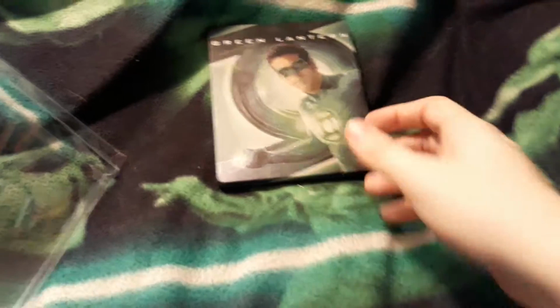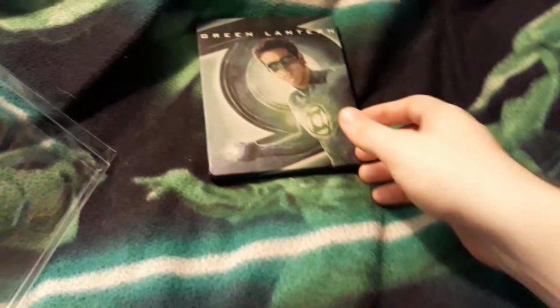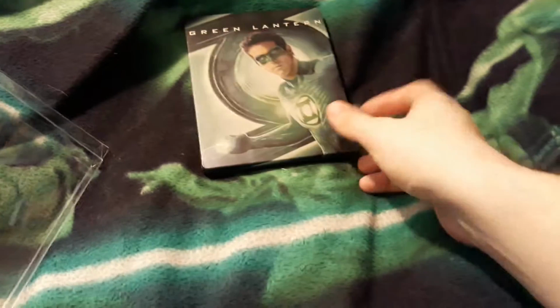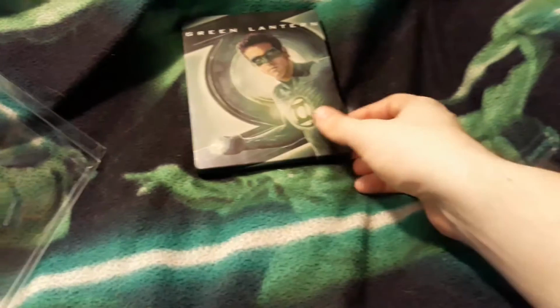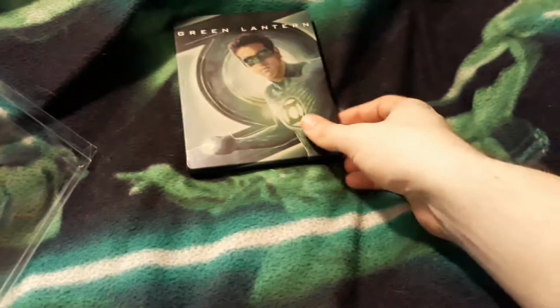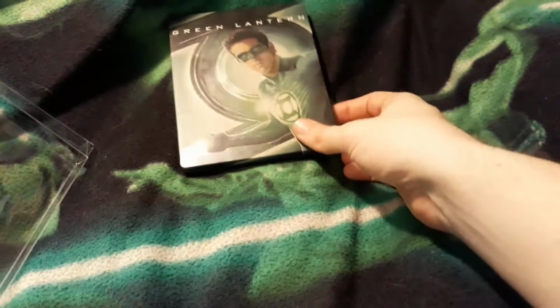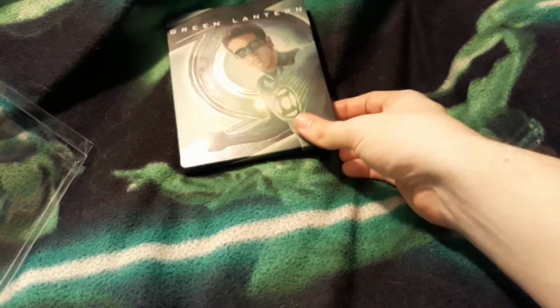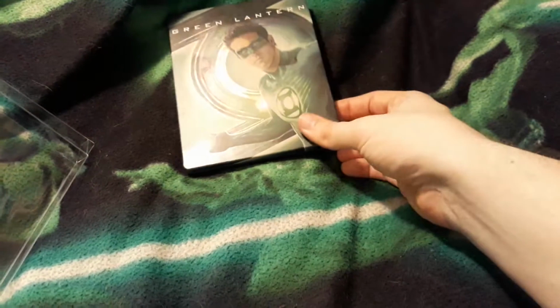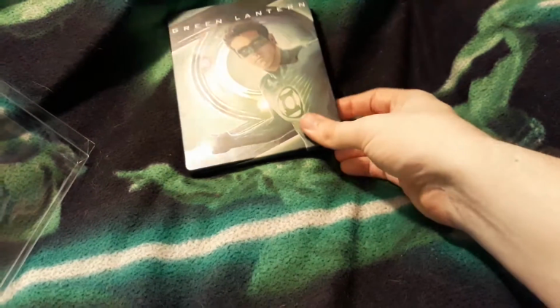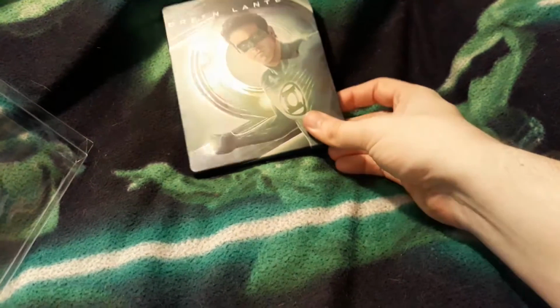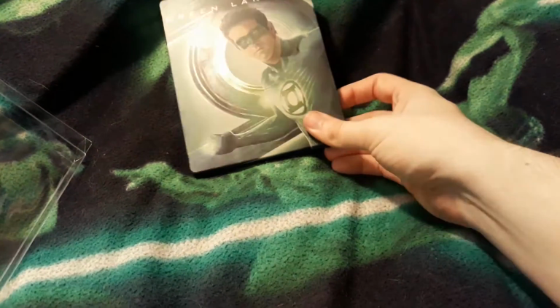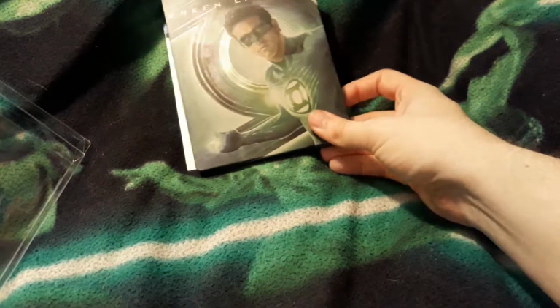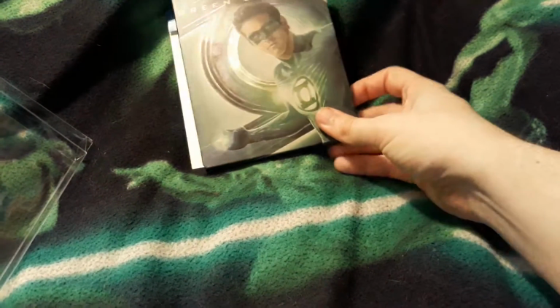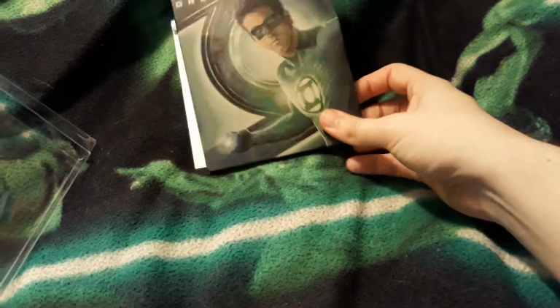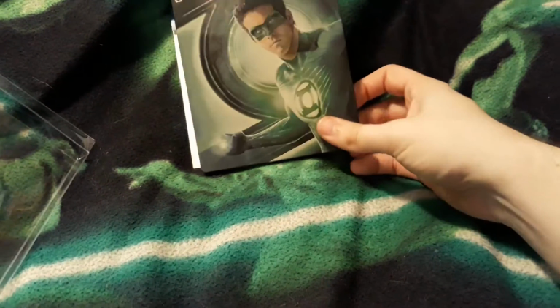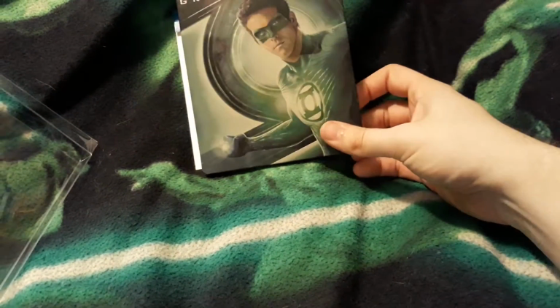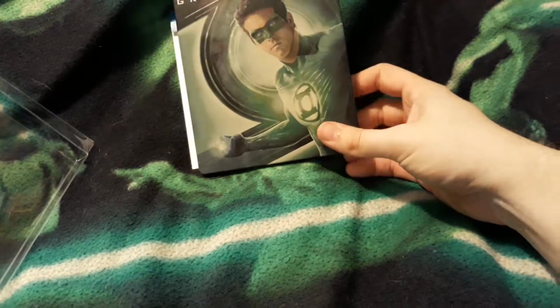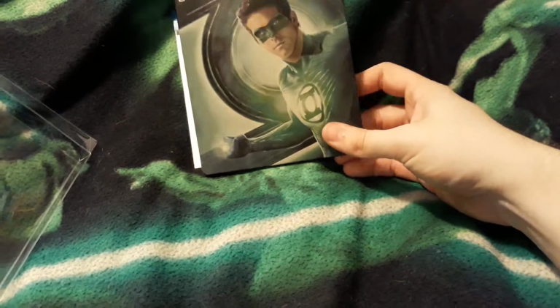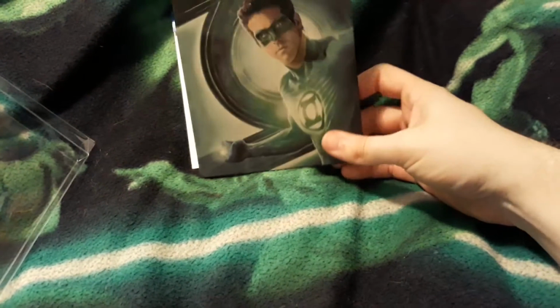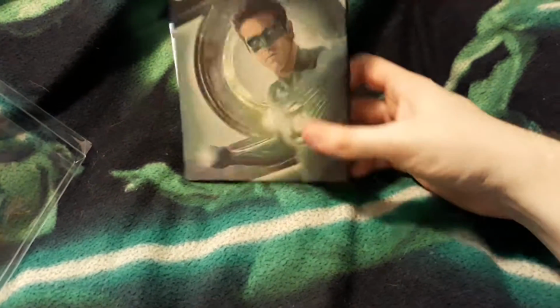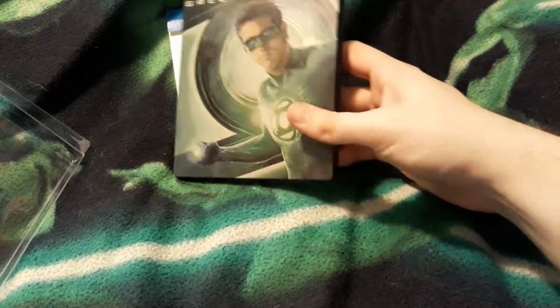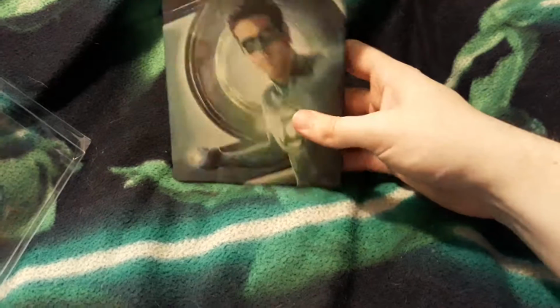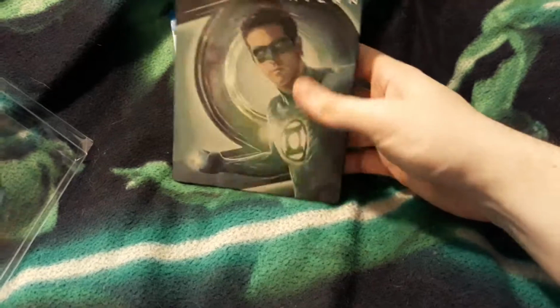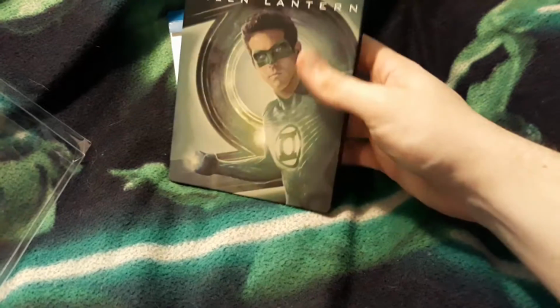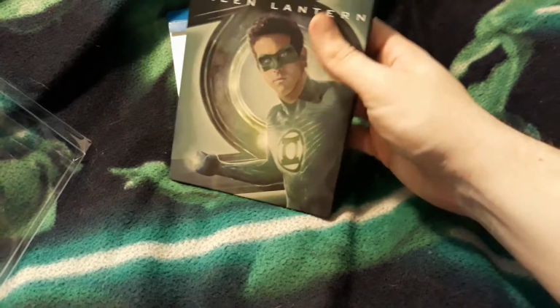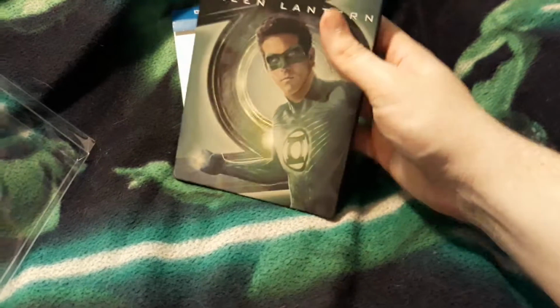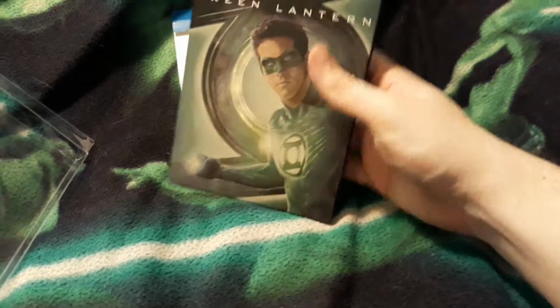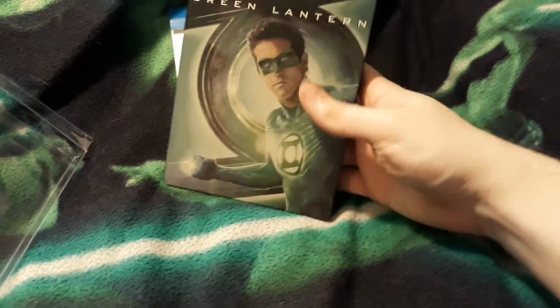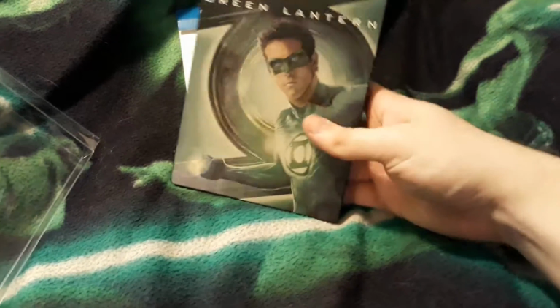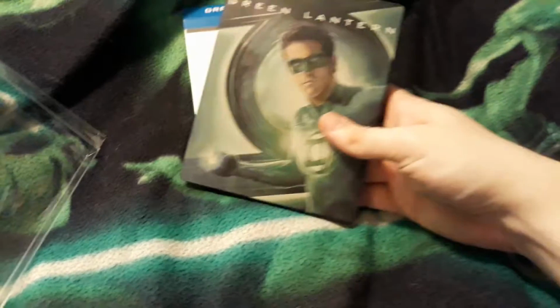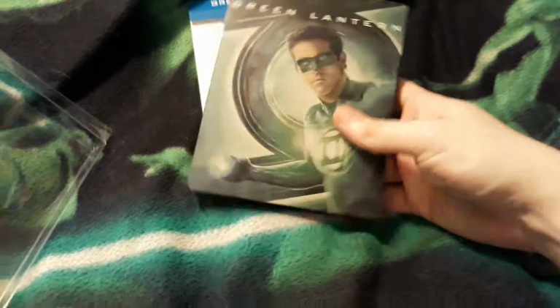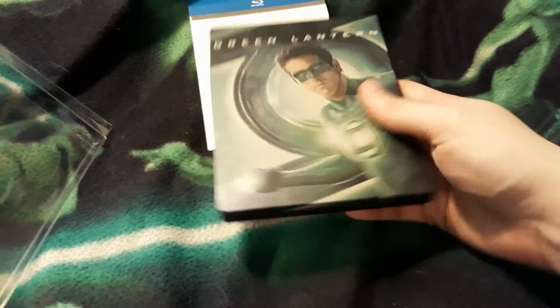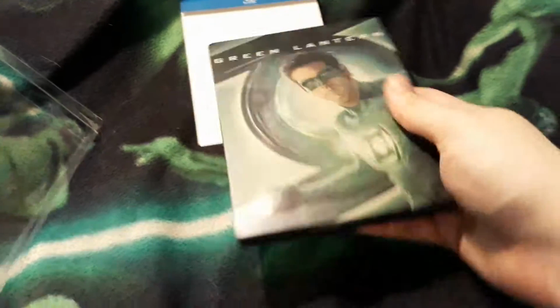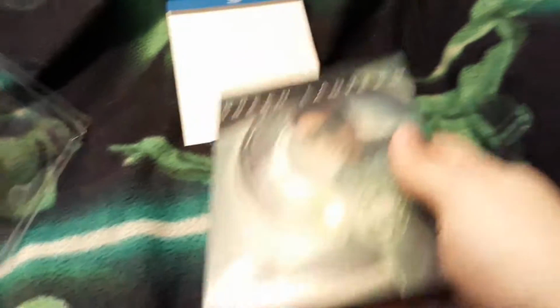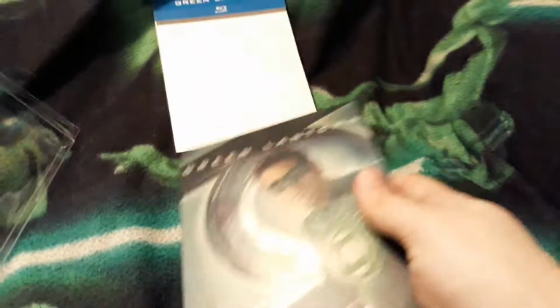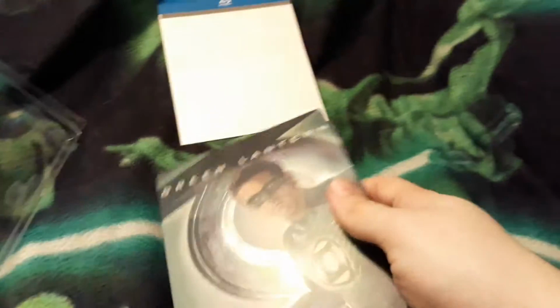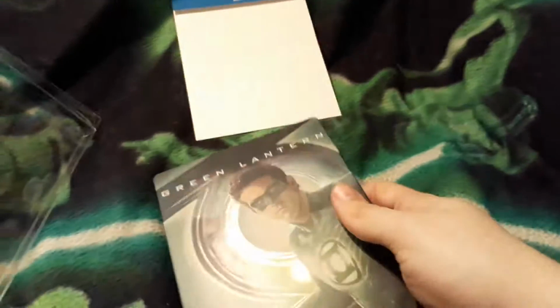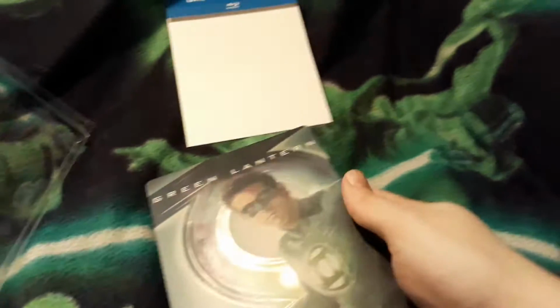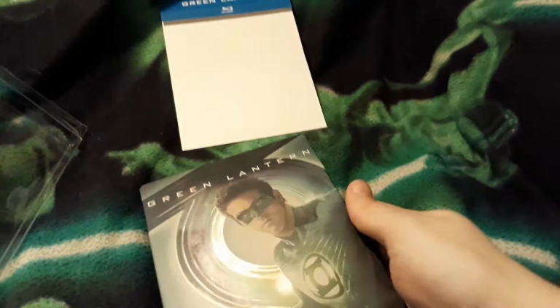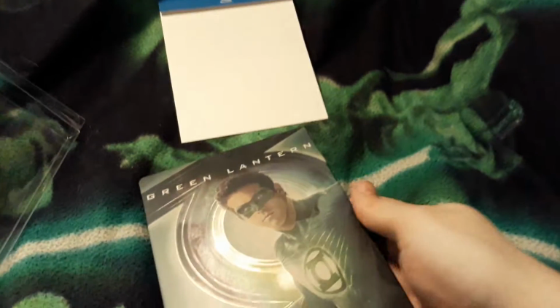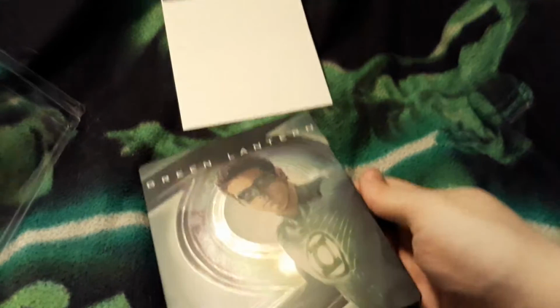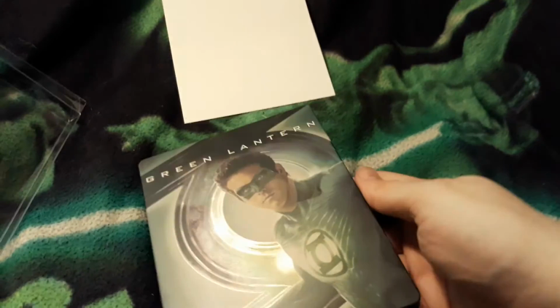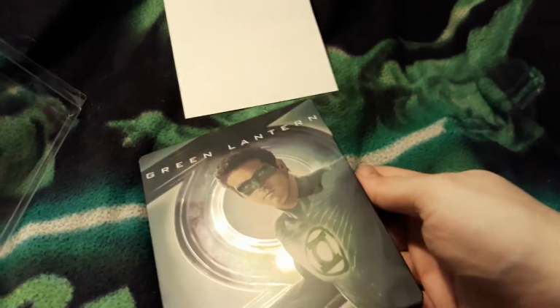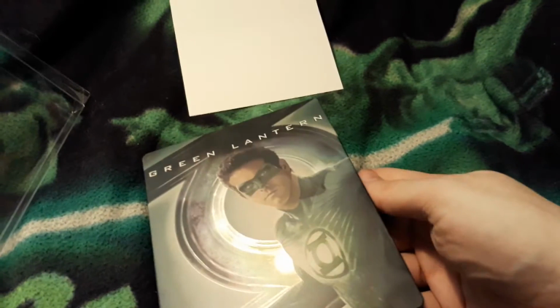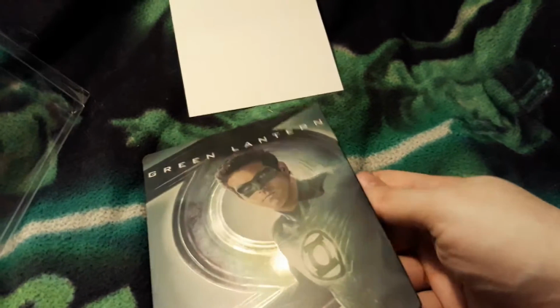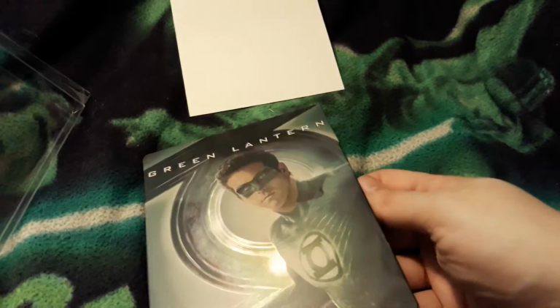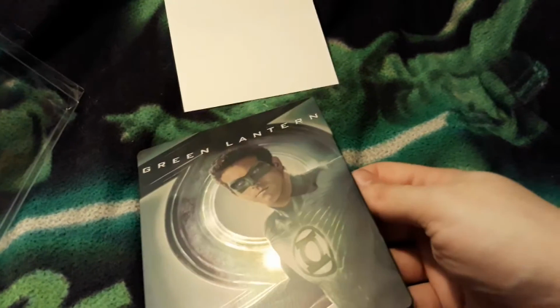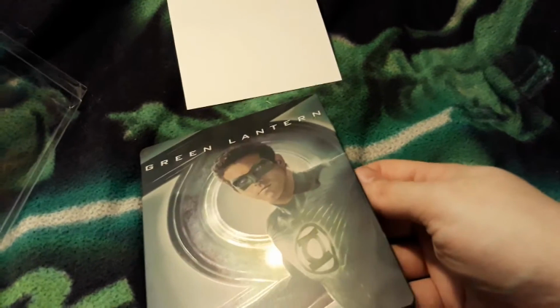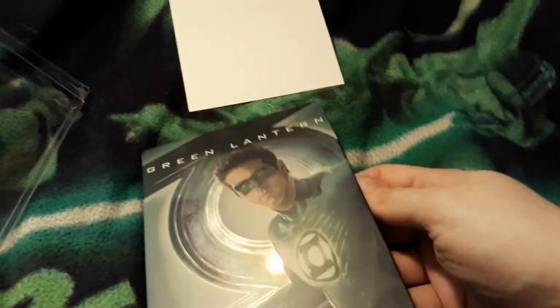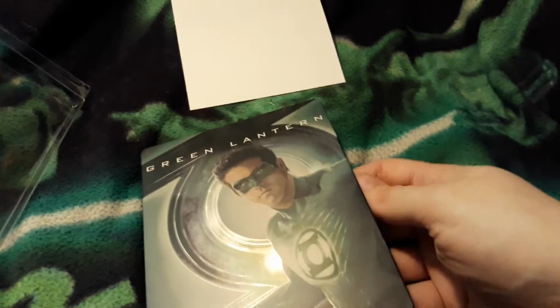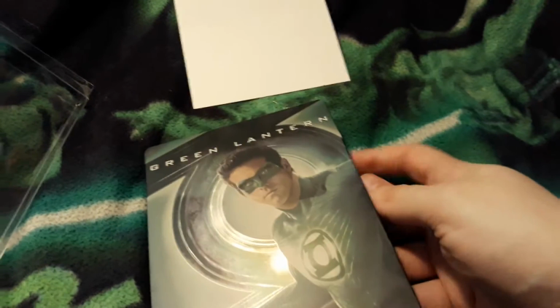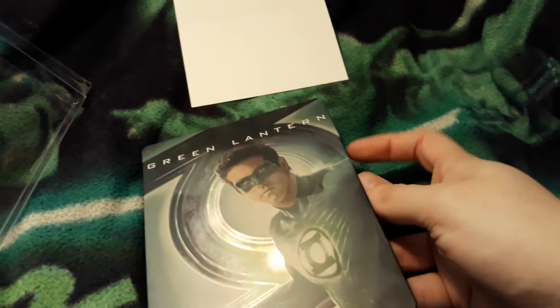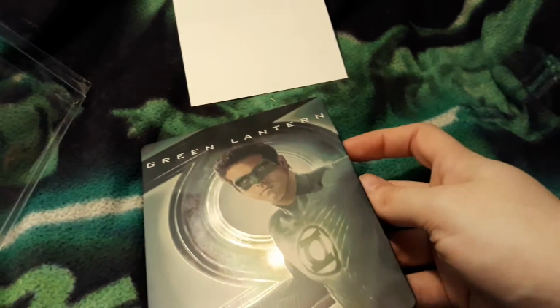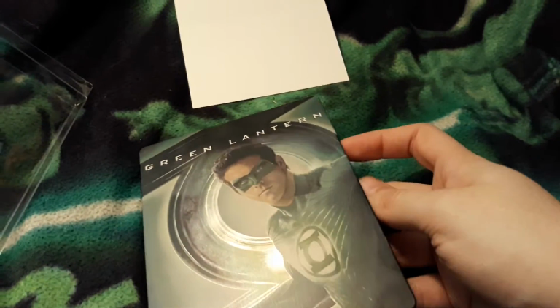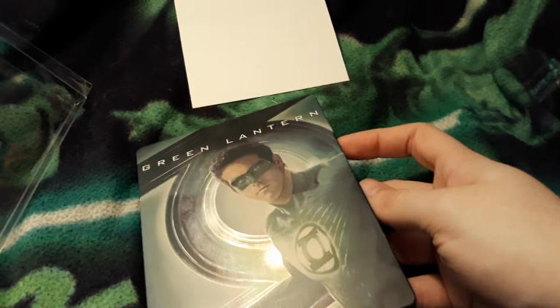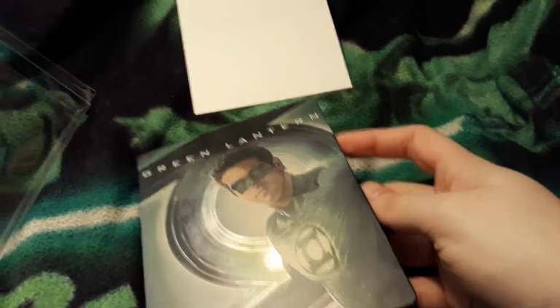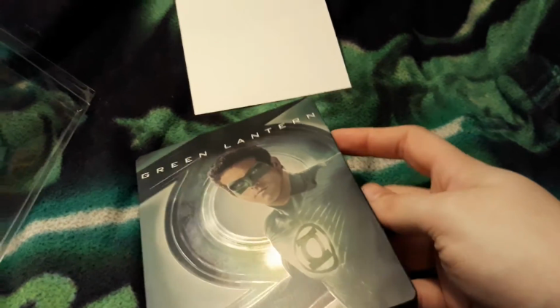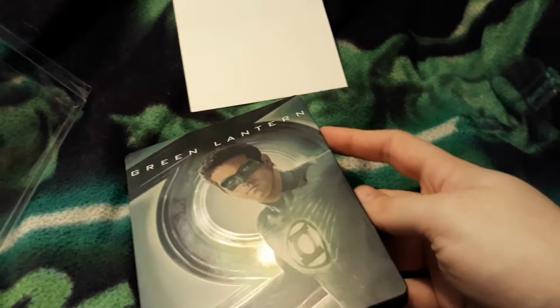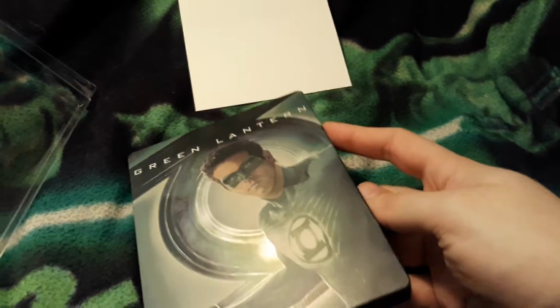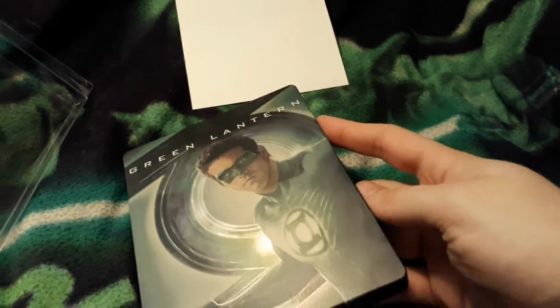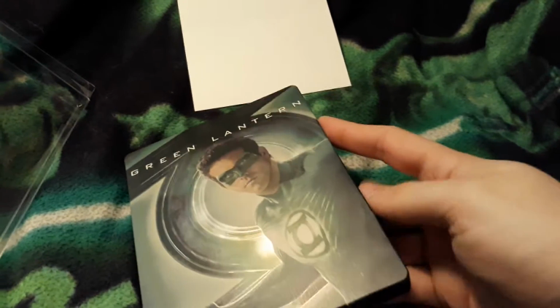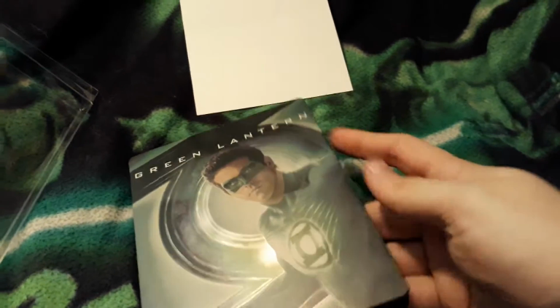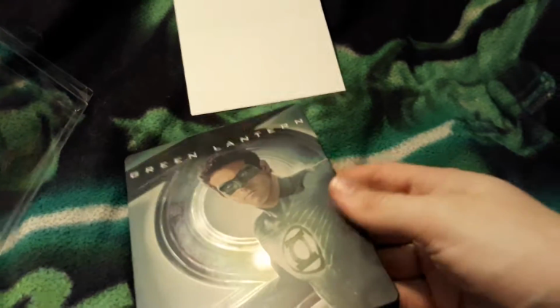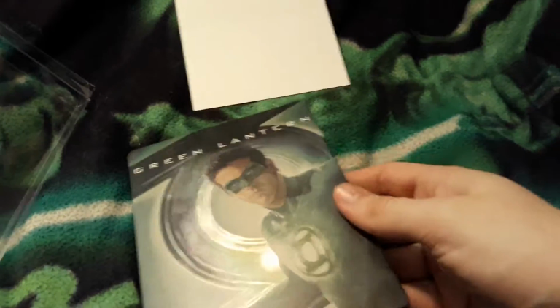Because Green Lantern is one of the few superheroes where it actually is a title — it's not supposed to be just one person. Green Lantern is a corps.